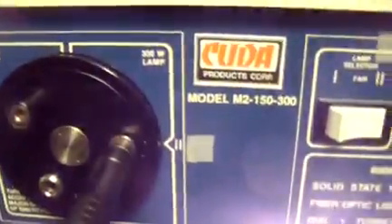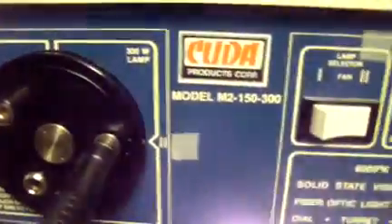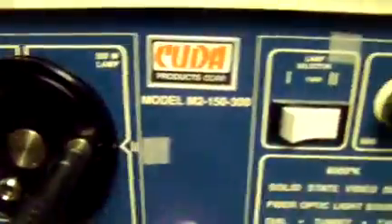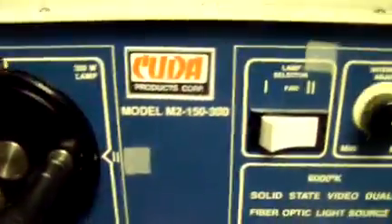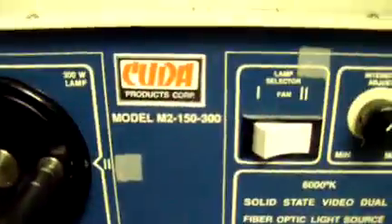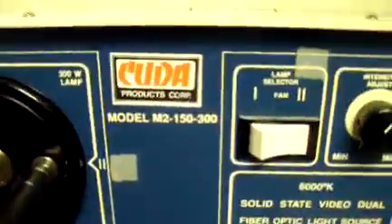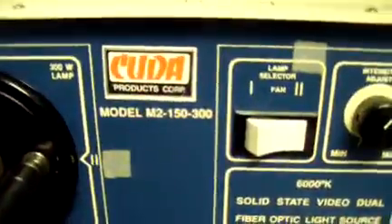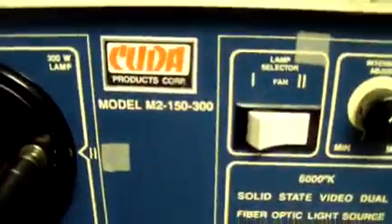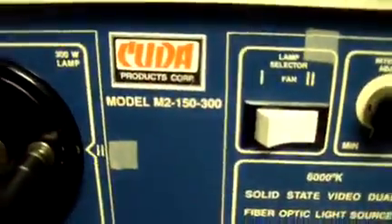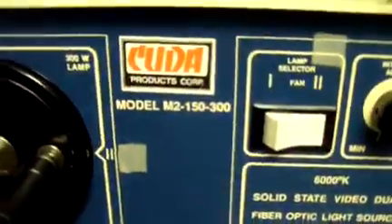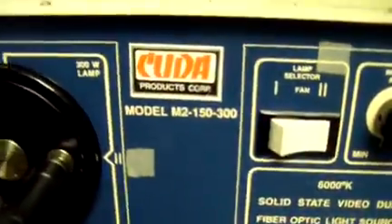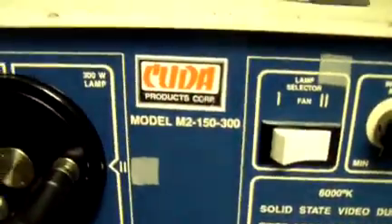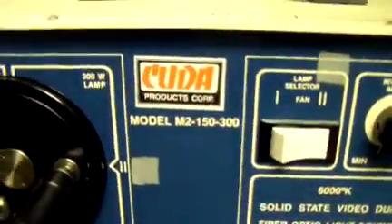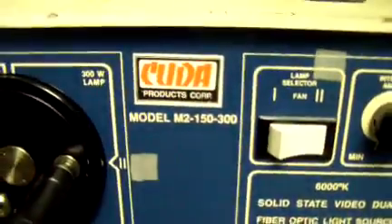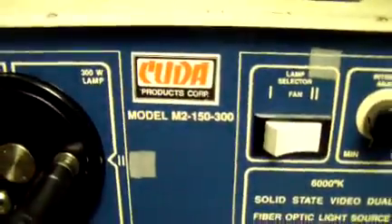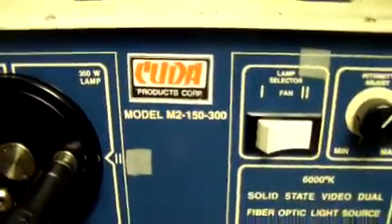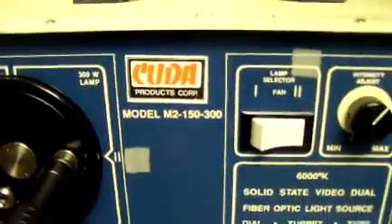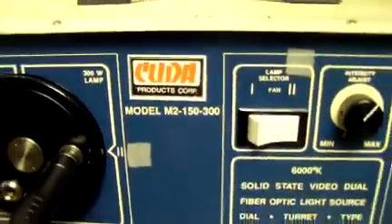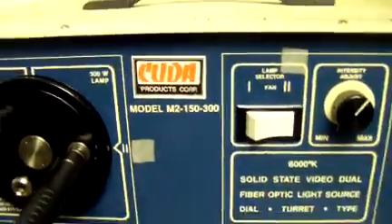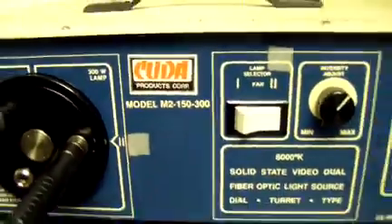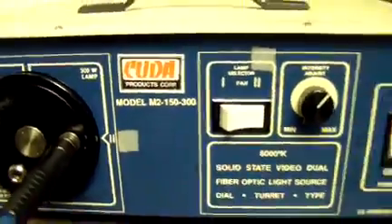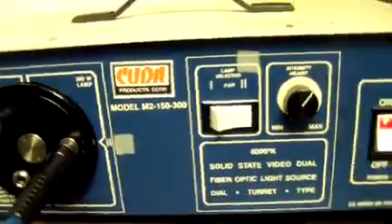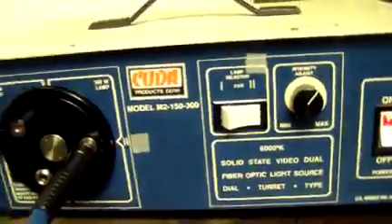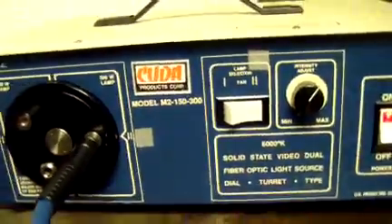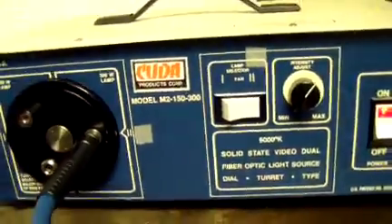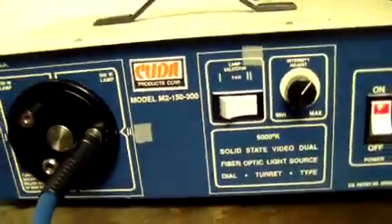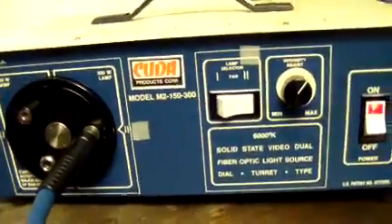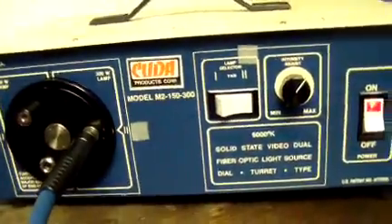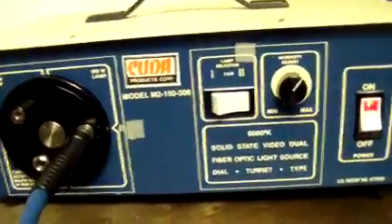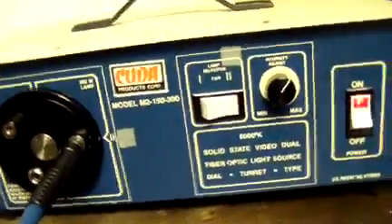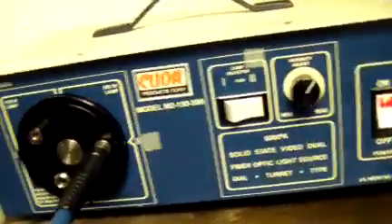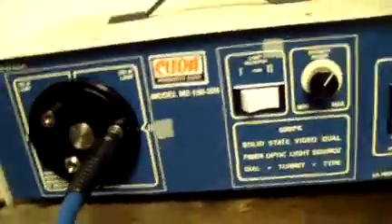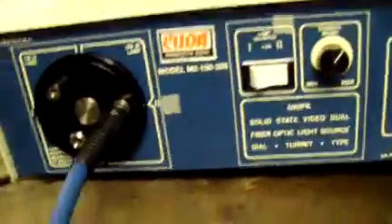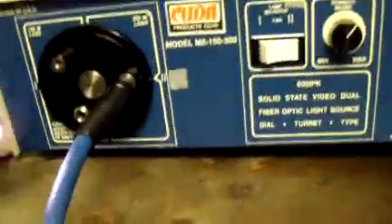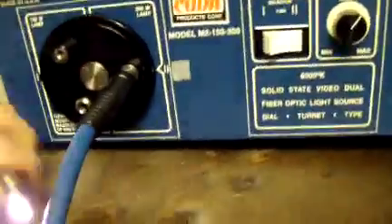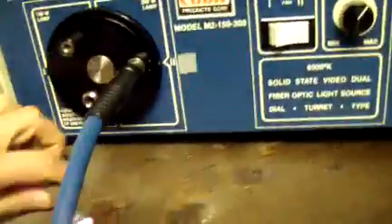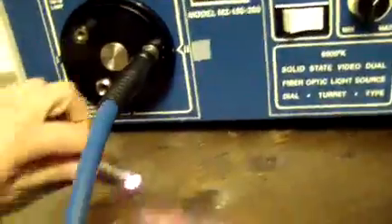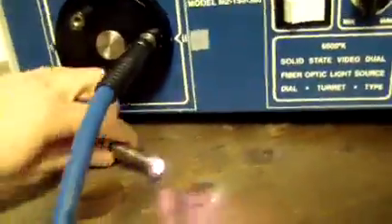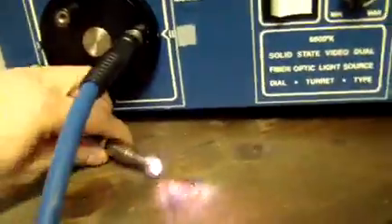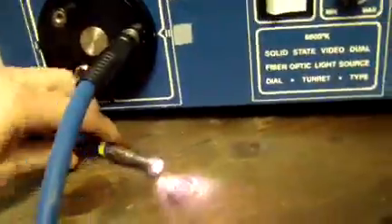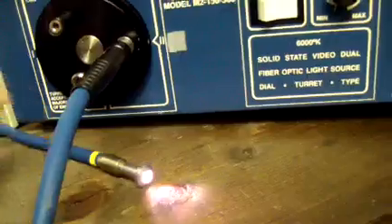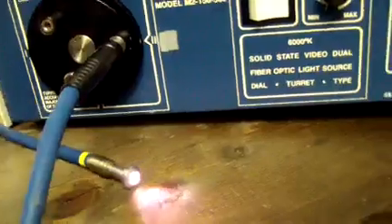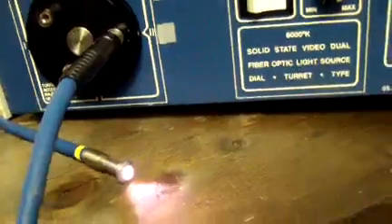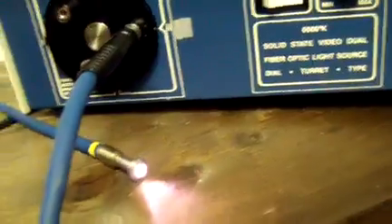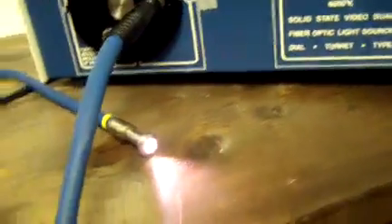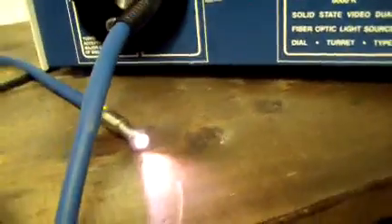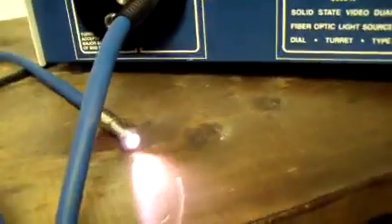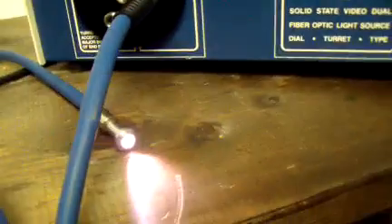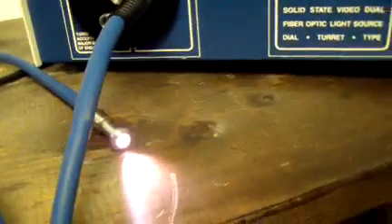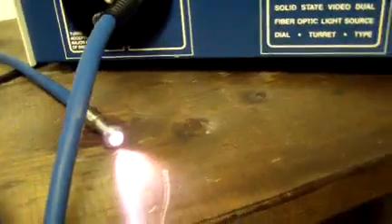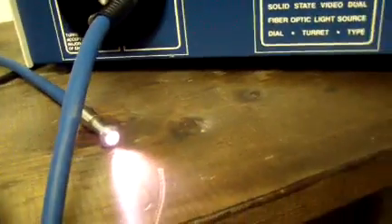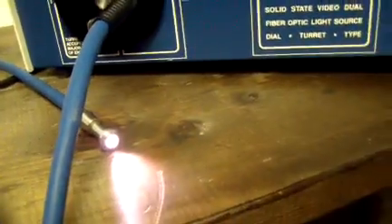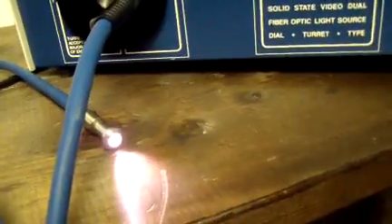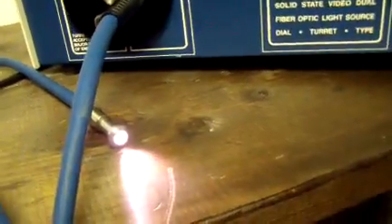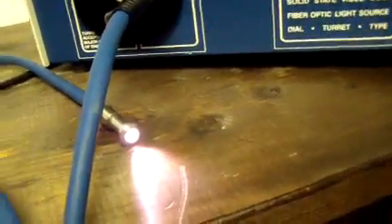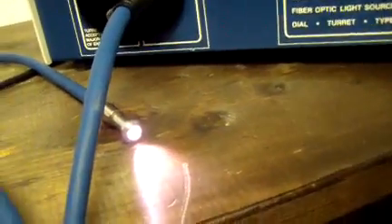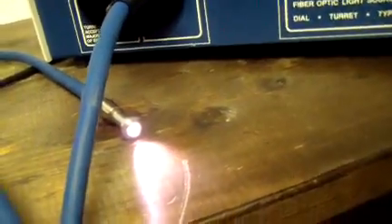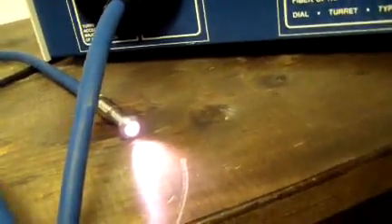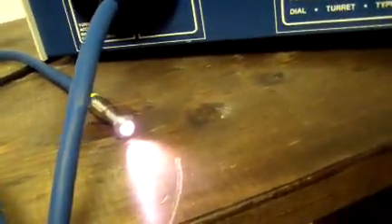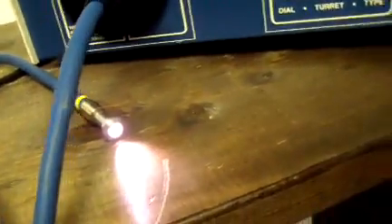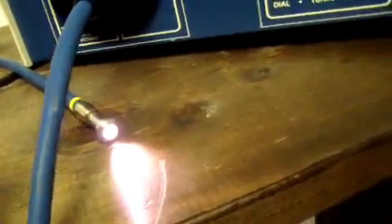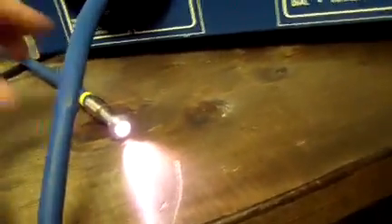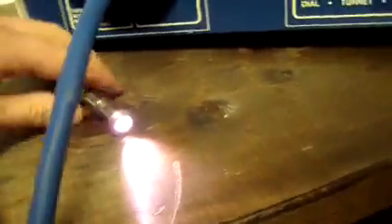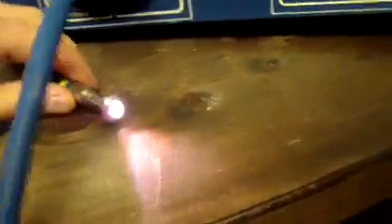If you have questions or want more info, feel free to email me through the email address below. This light source does come with the light cable.